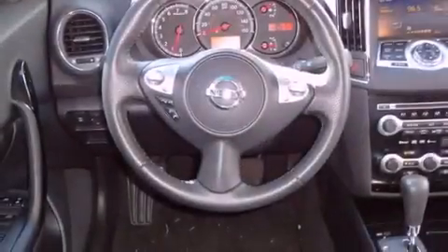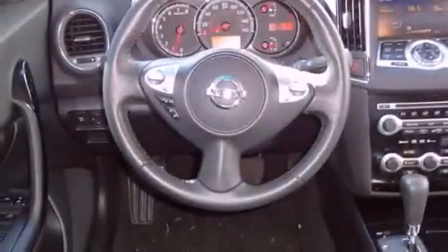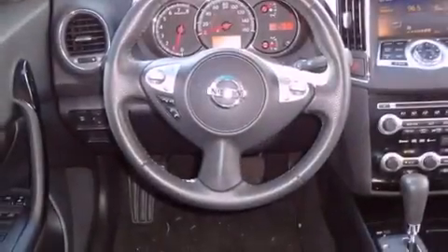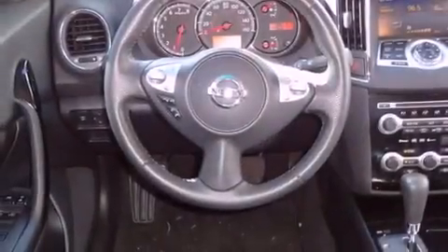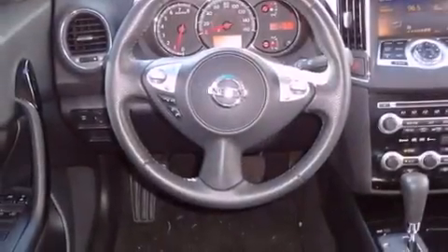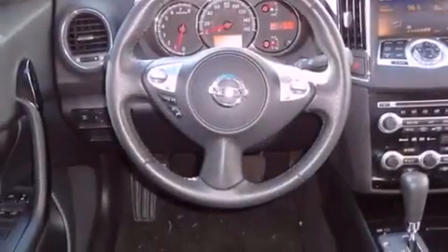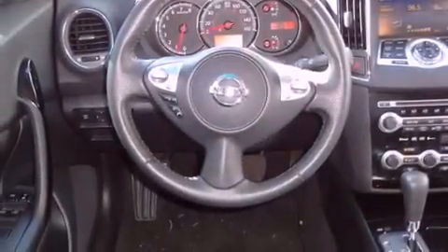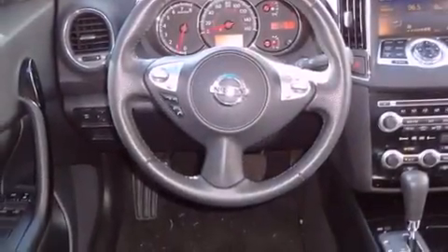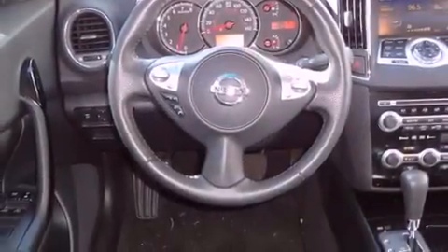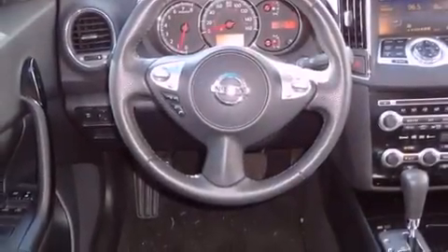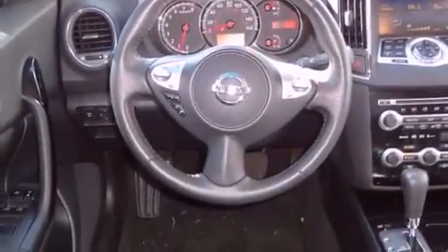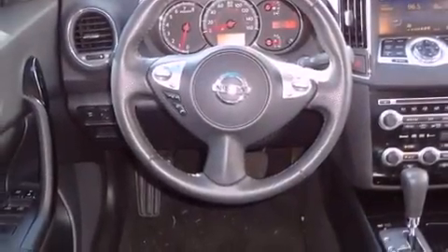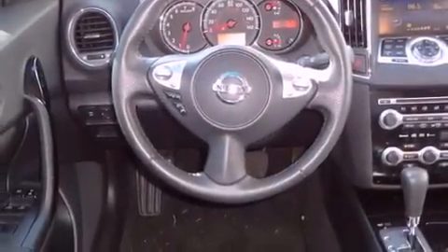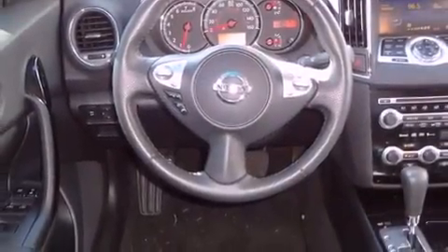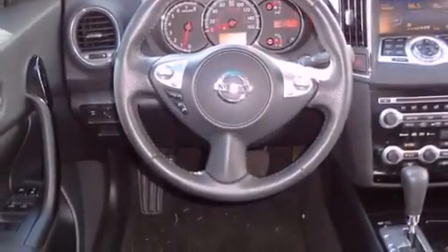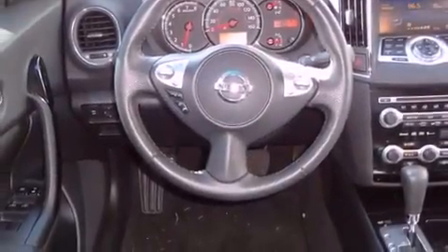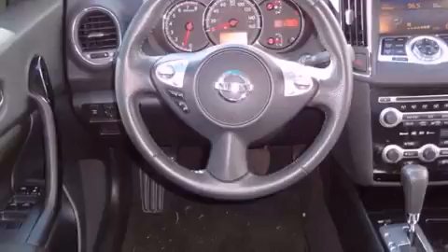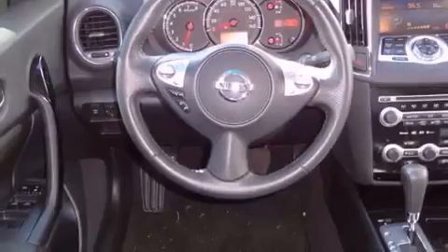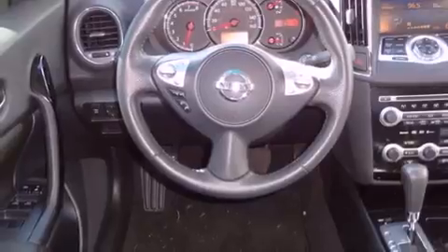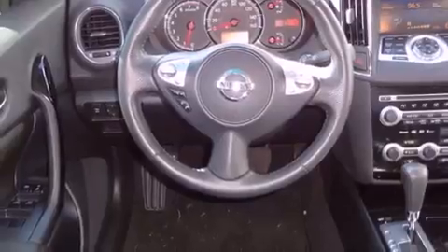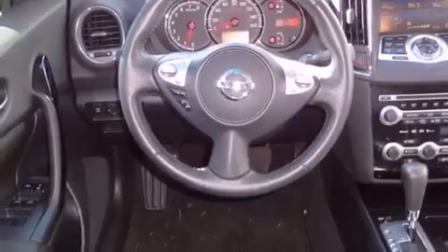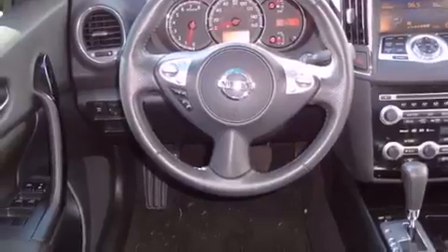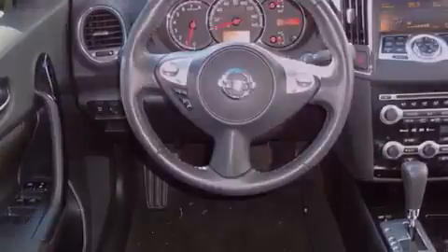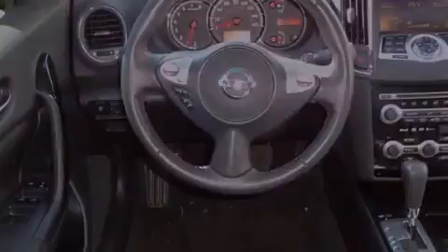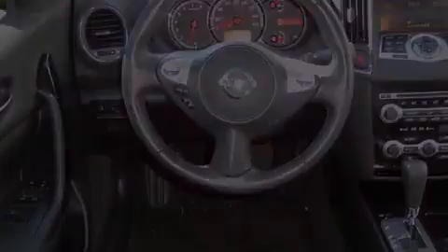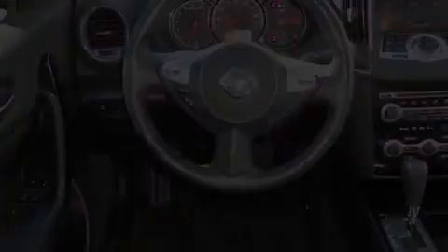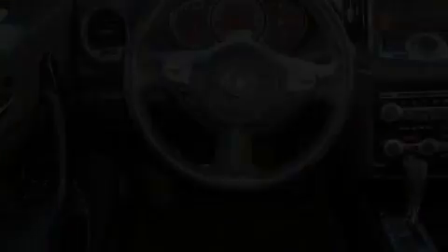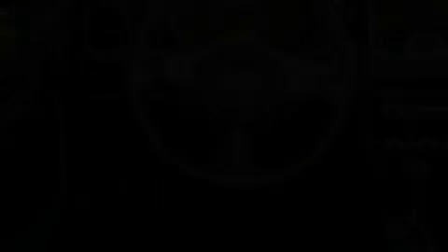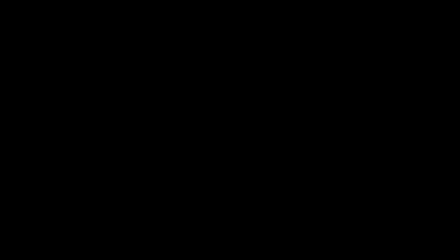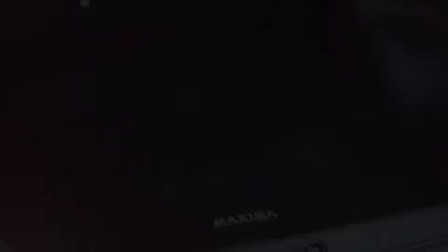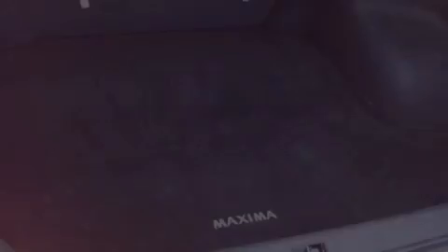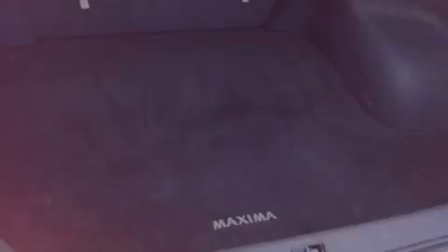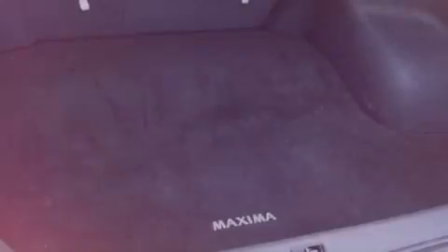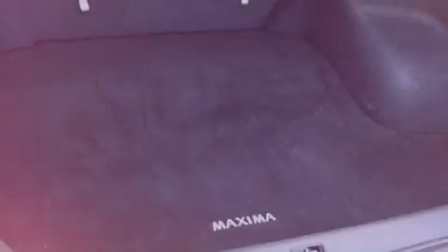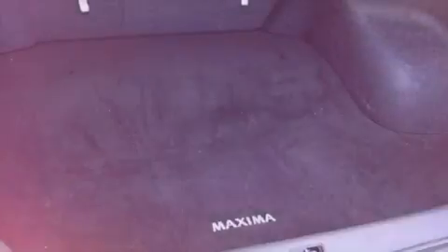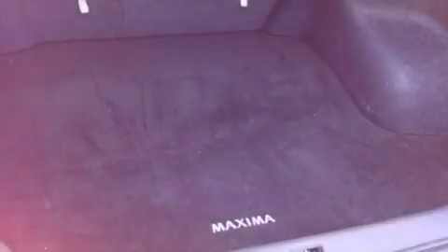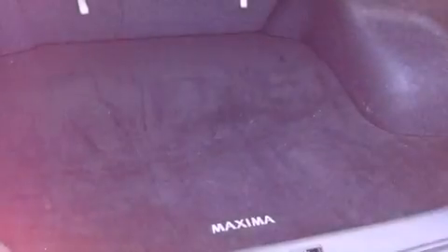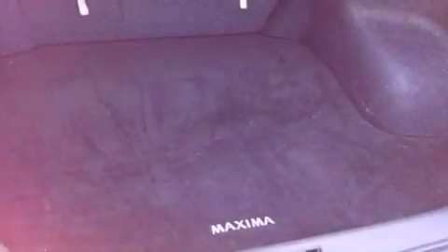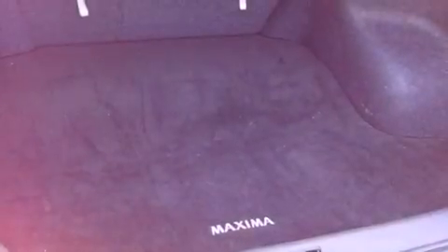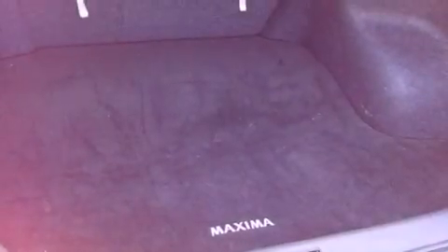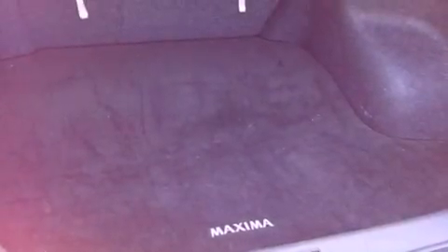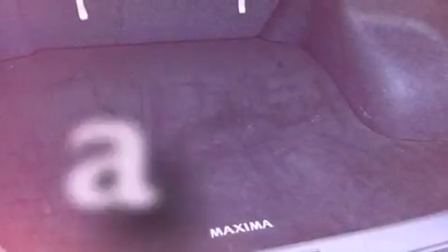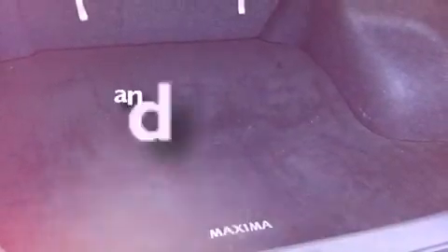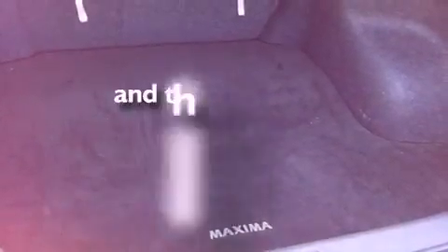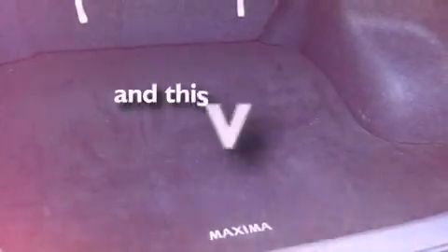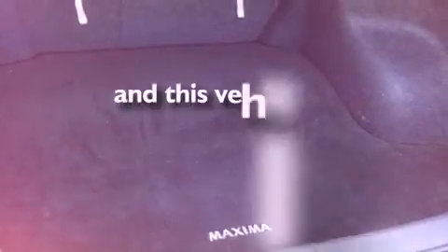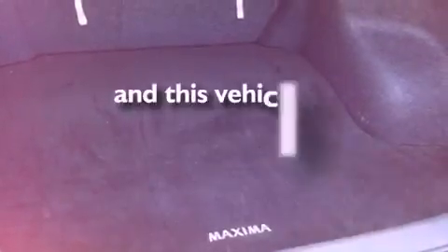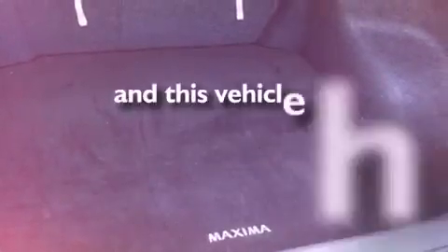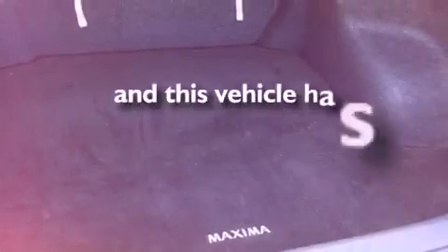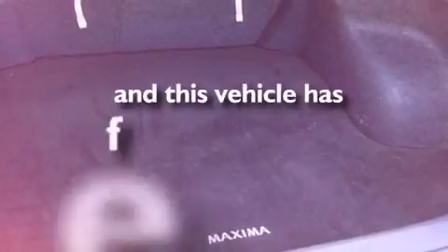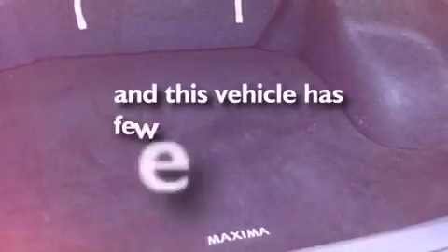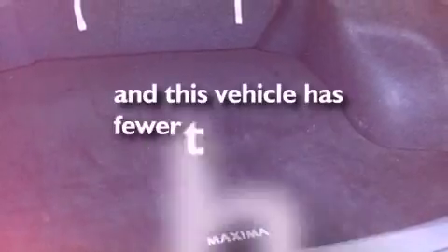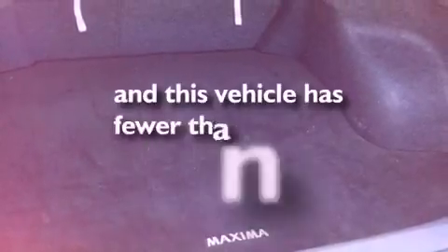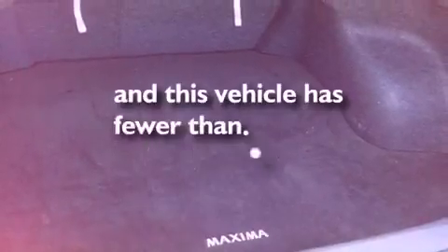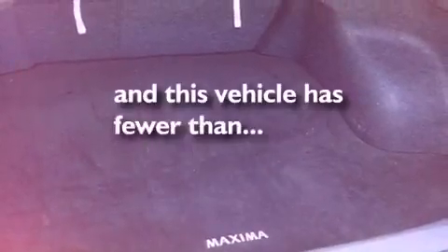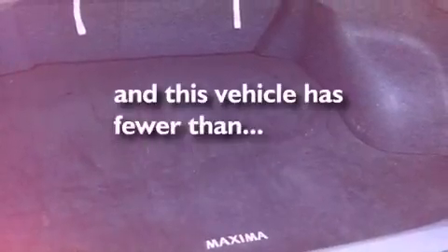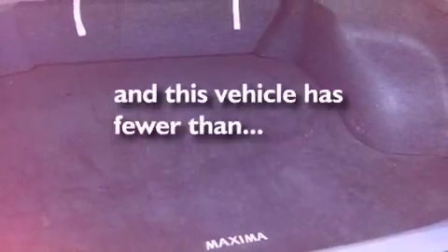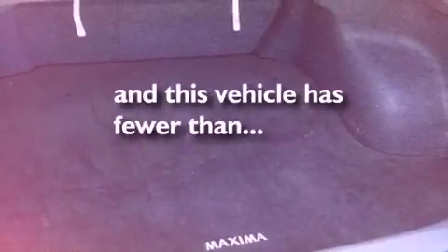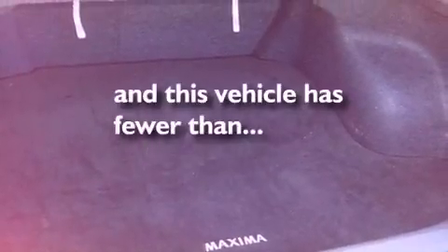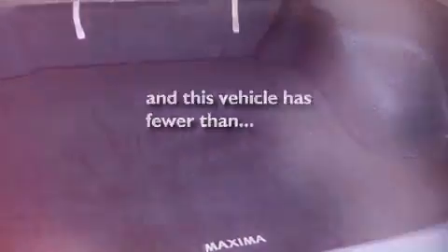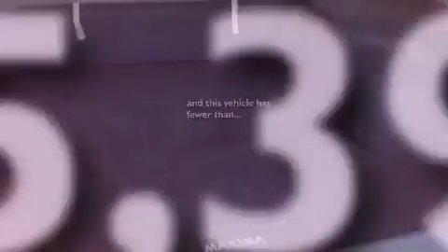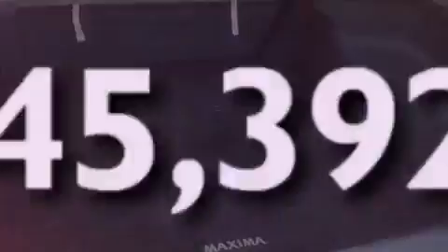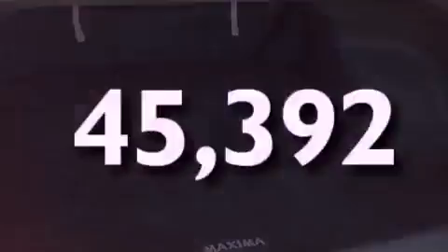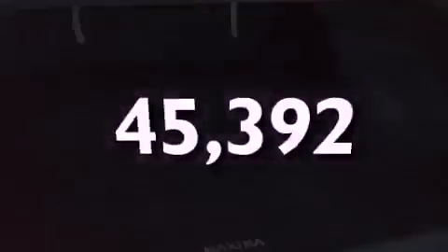A traction control system, front airbags, steering wheel memory settings, and this vehicle has fewer than 46,000 miles on the odometer.